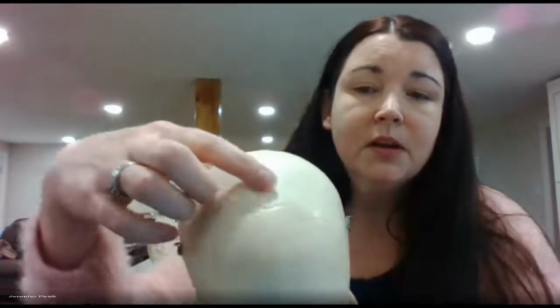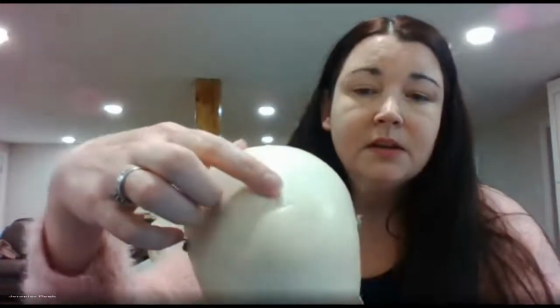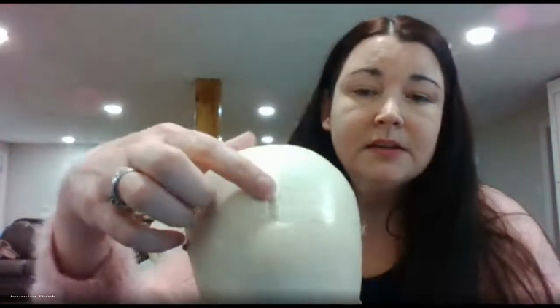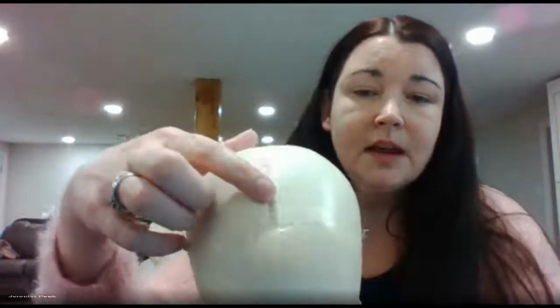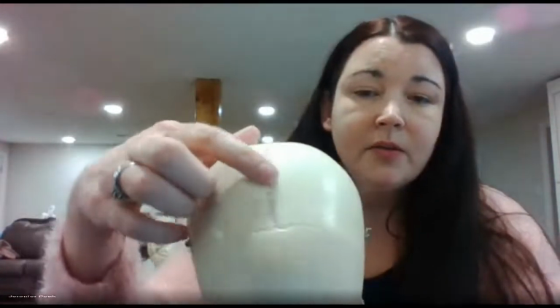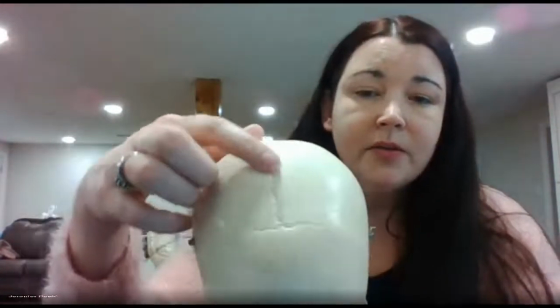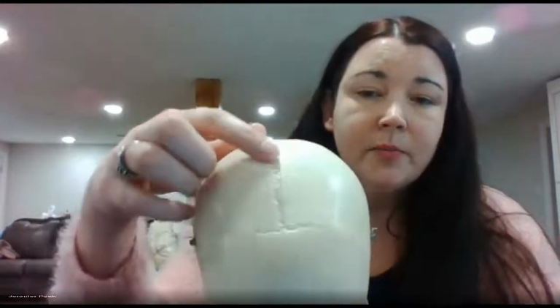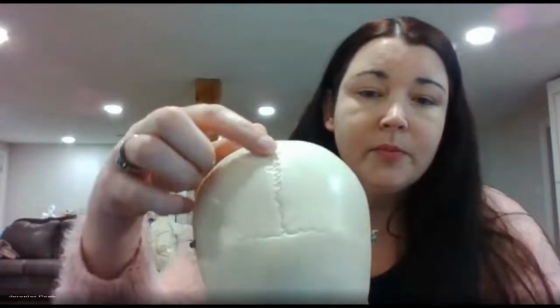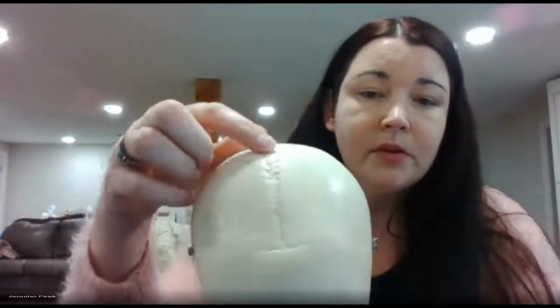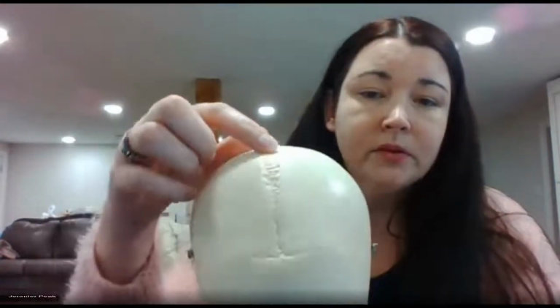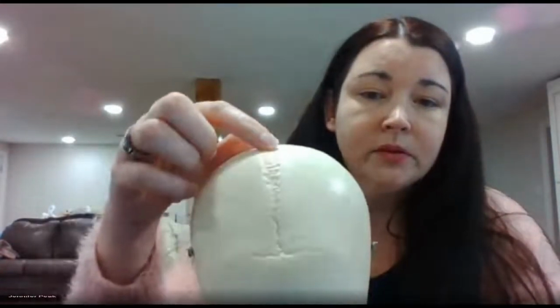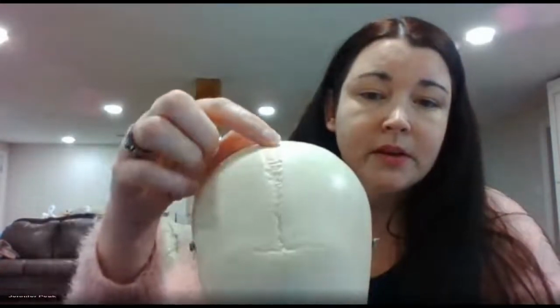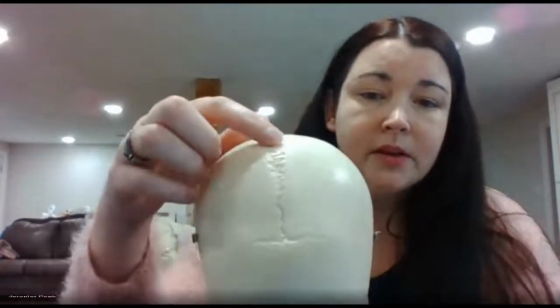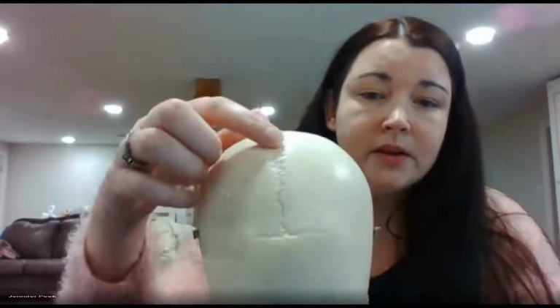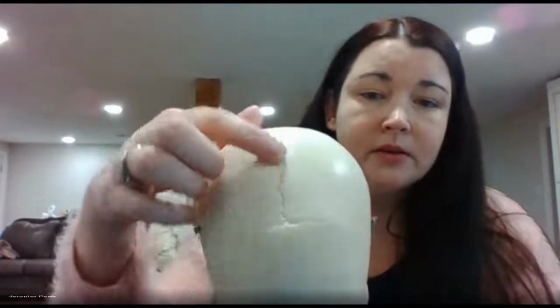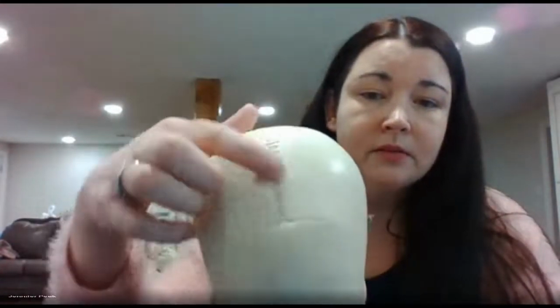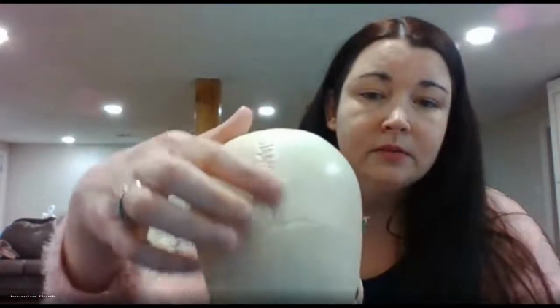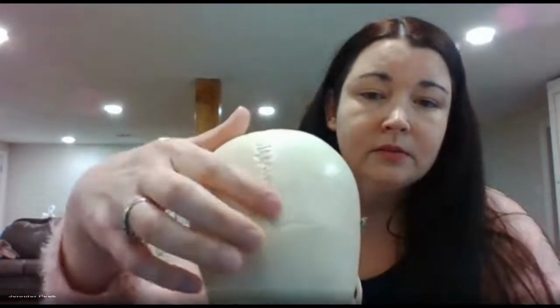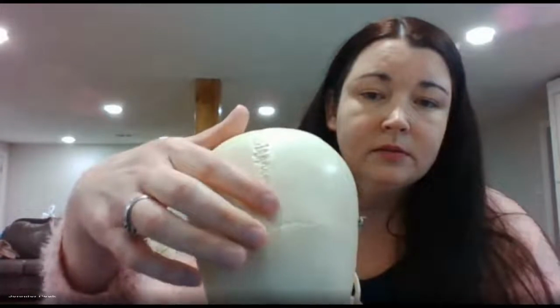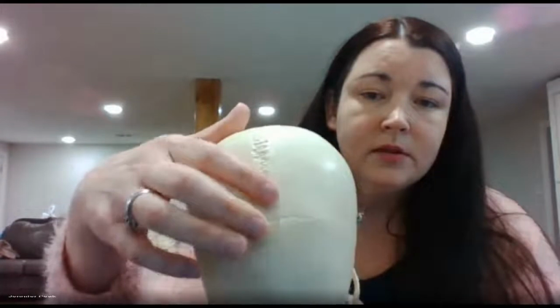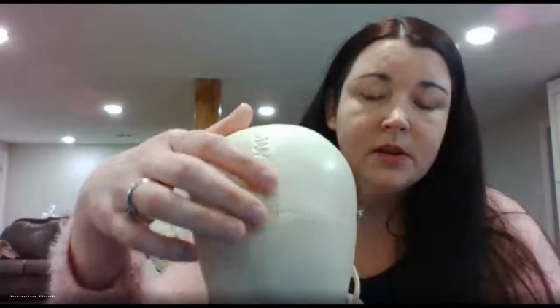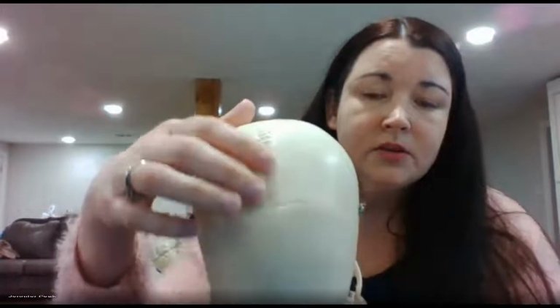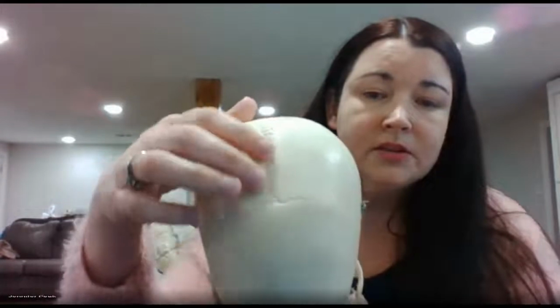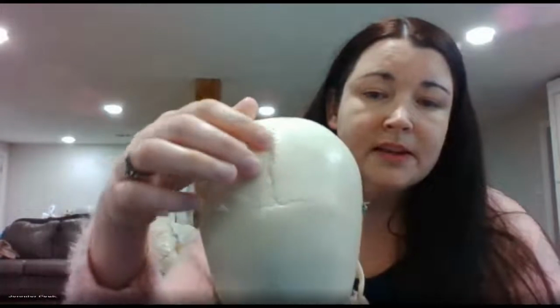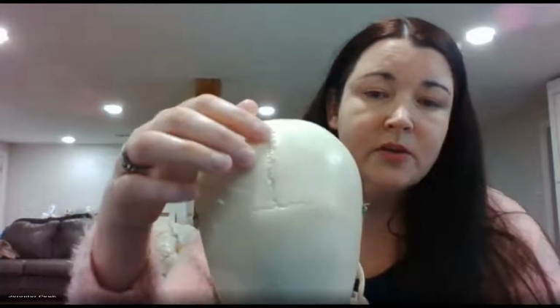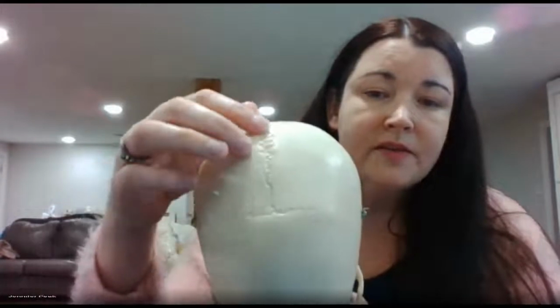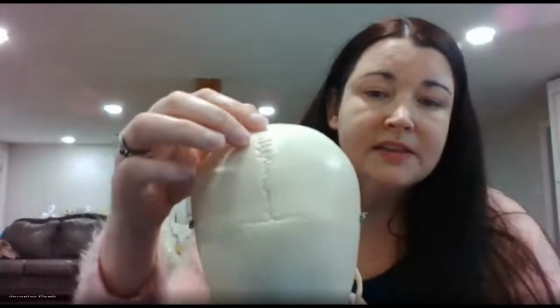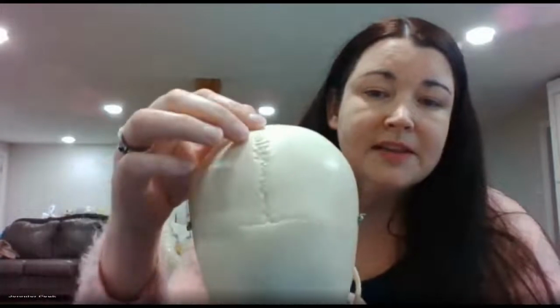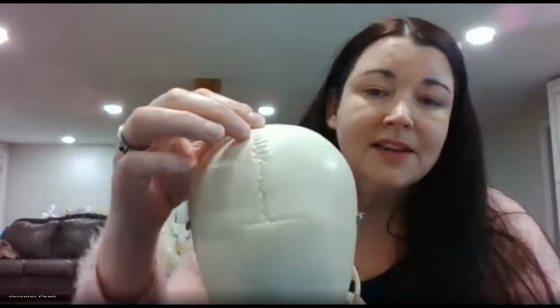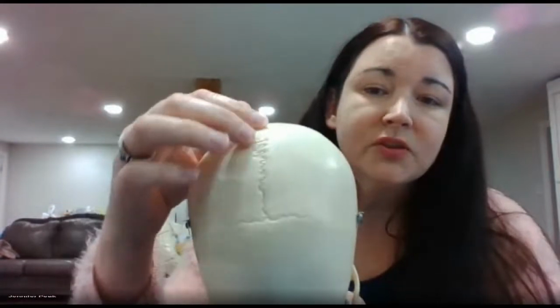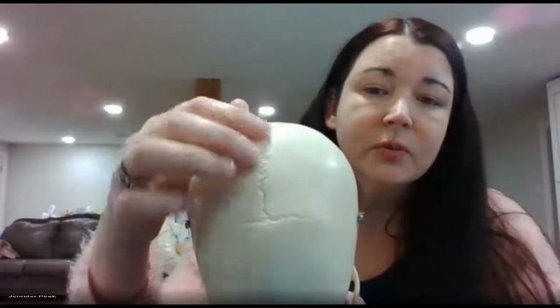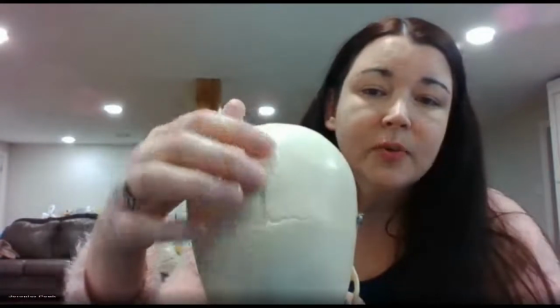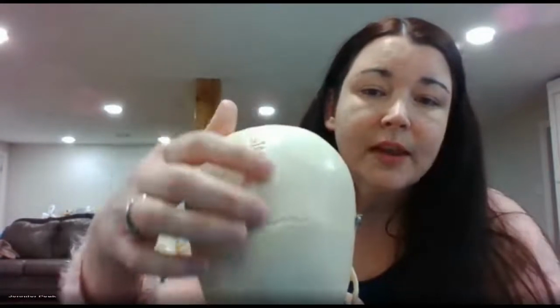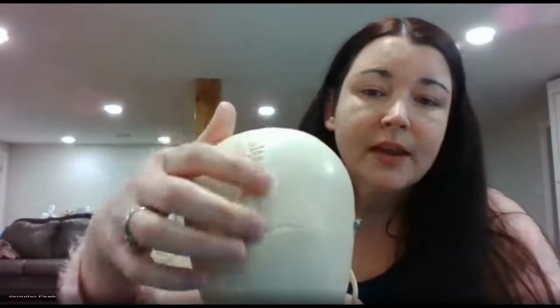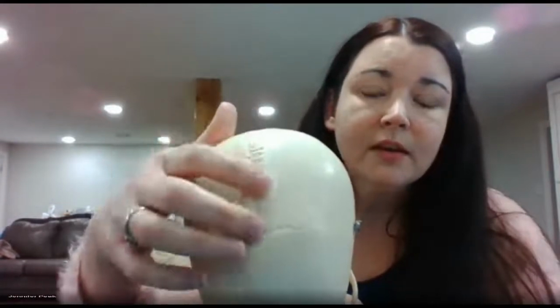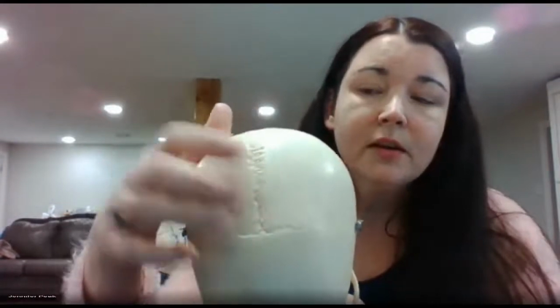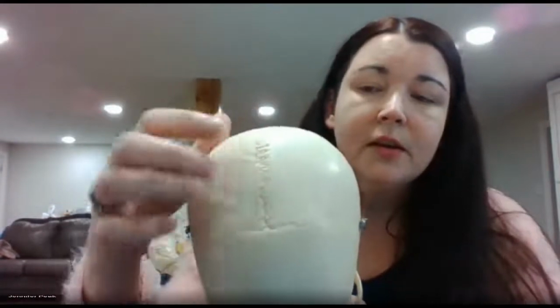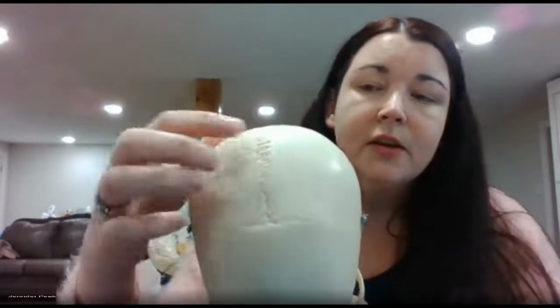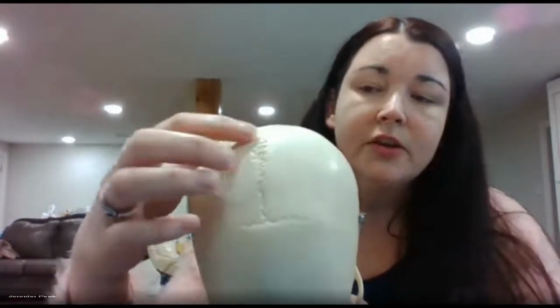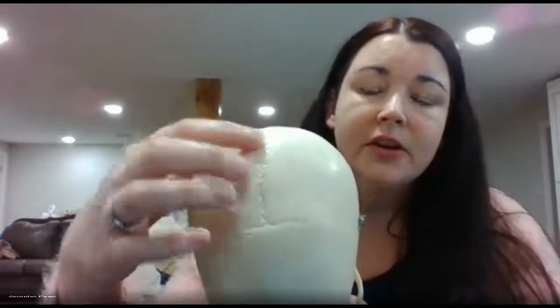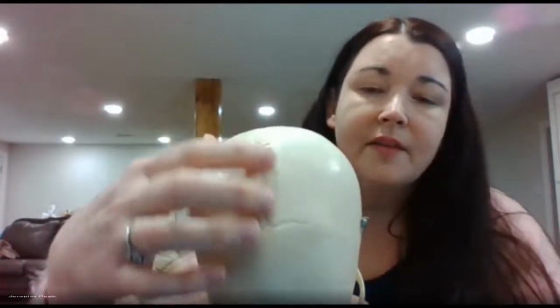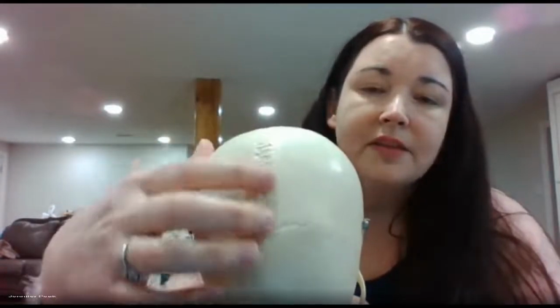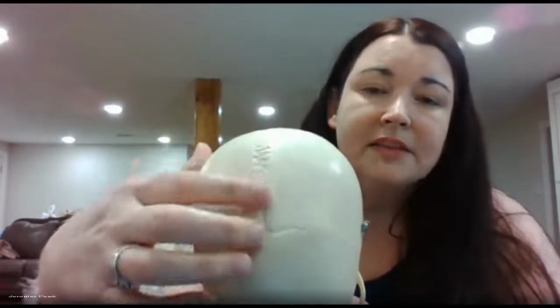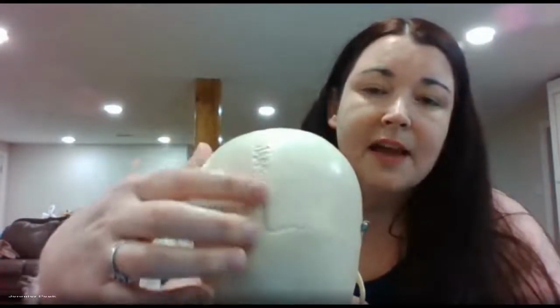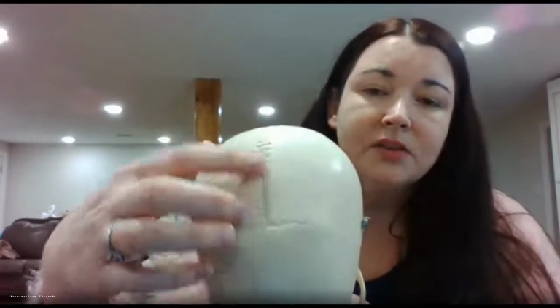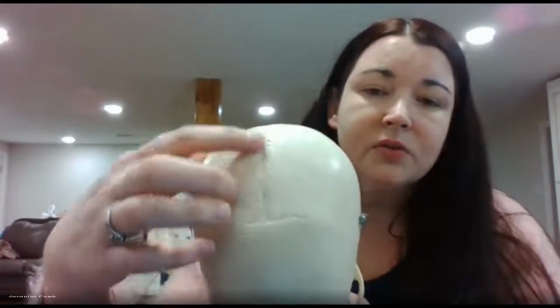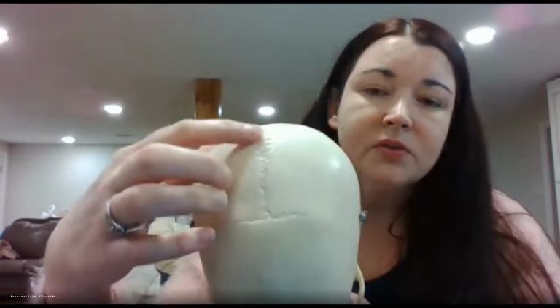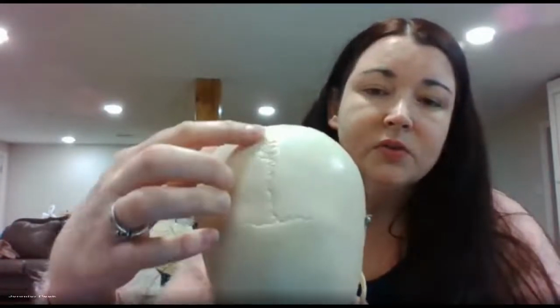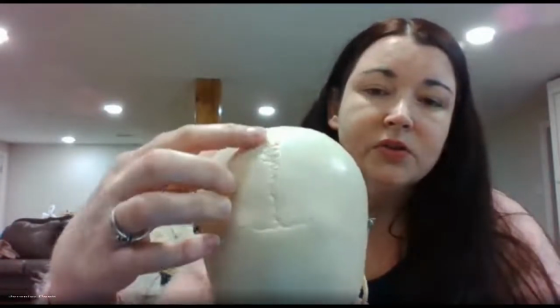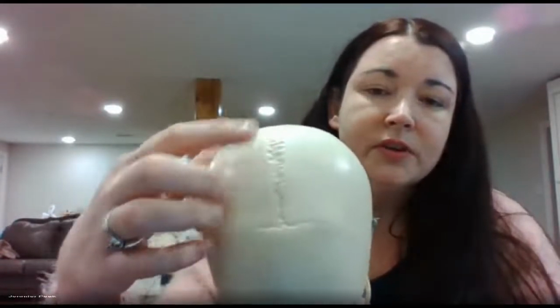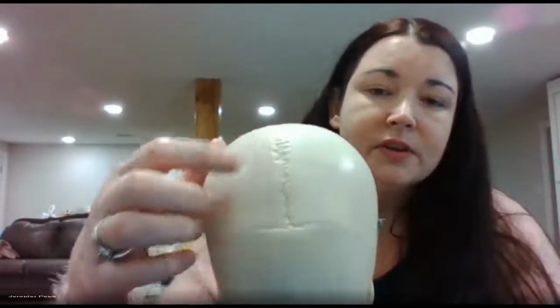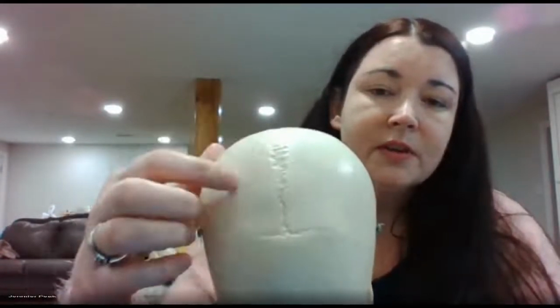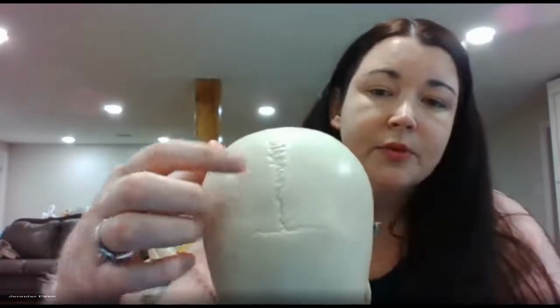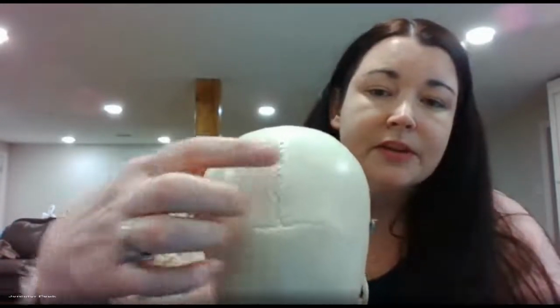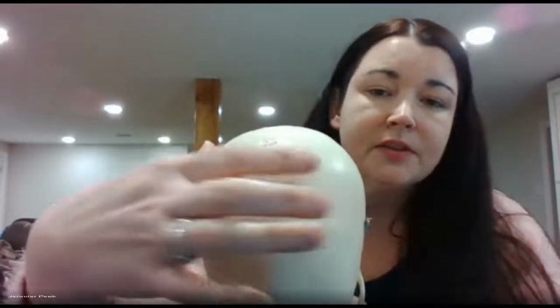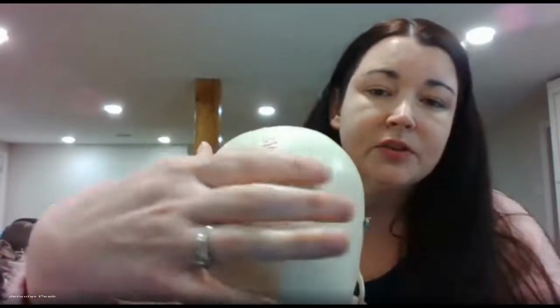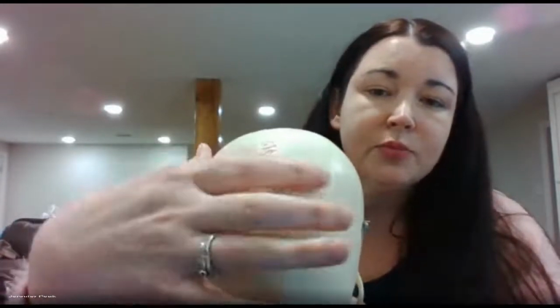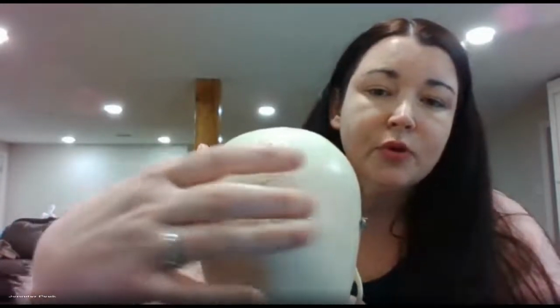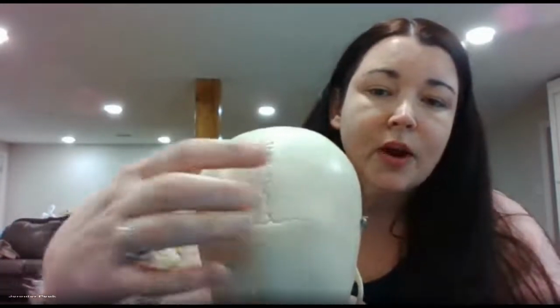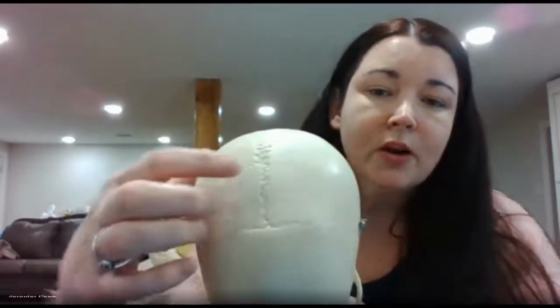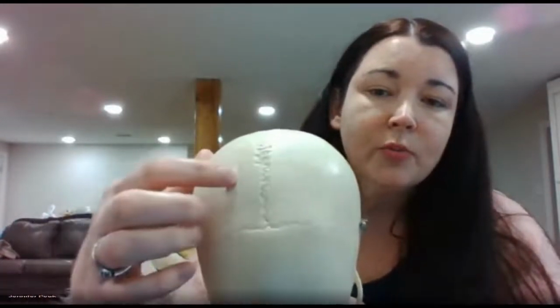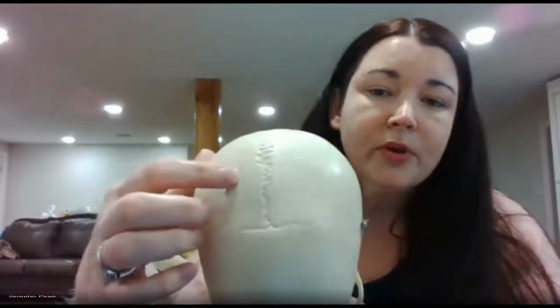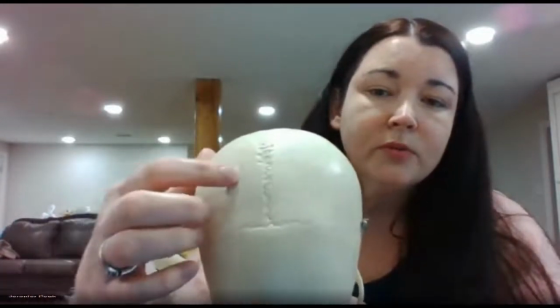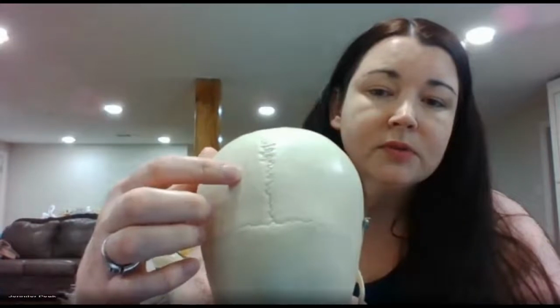Down the middle here, just like you have a sagittal plane, you're going to have the sagittal suture. It separates the two parietal bones.